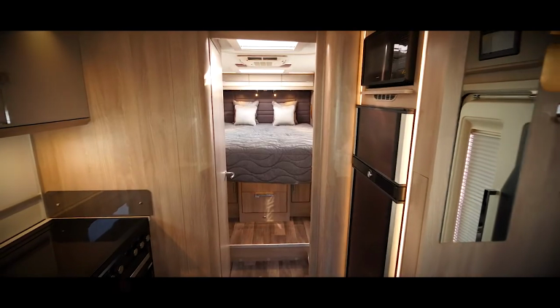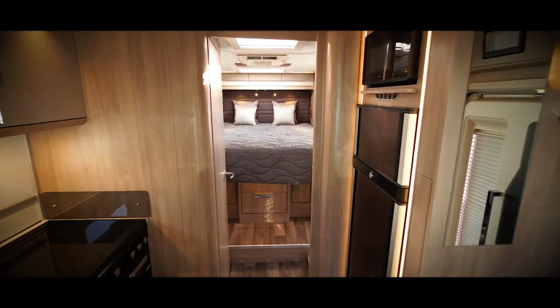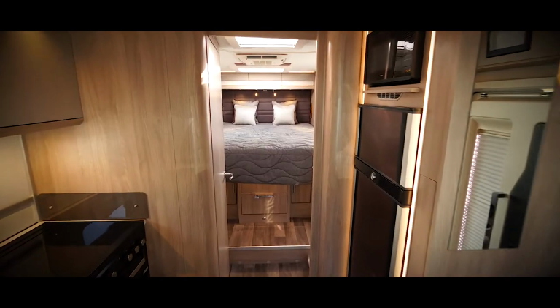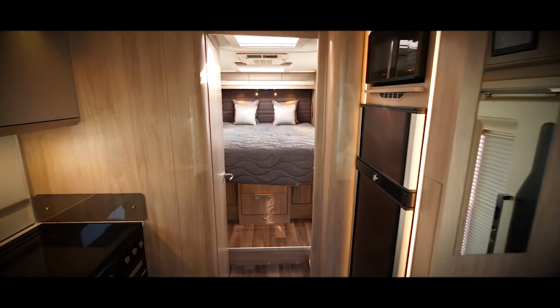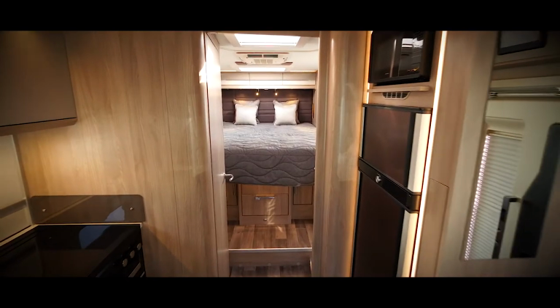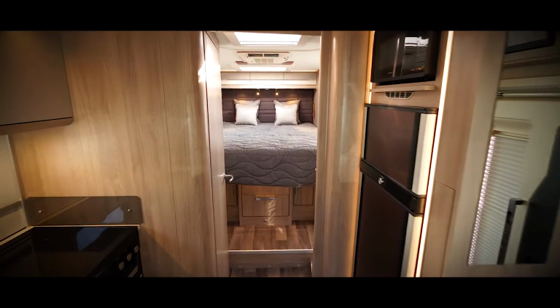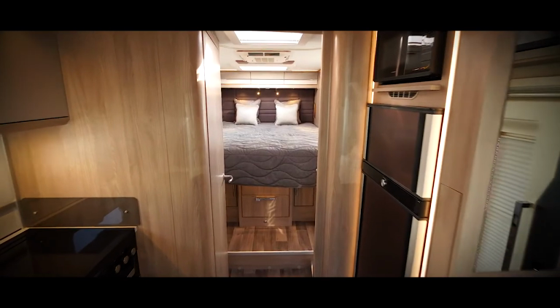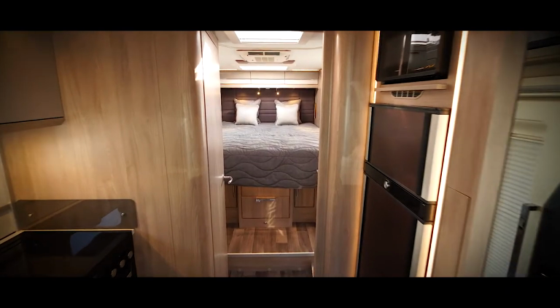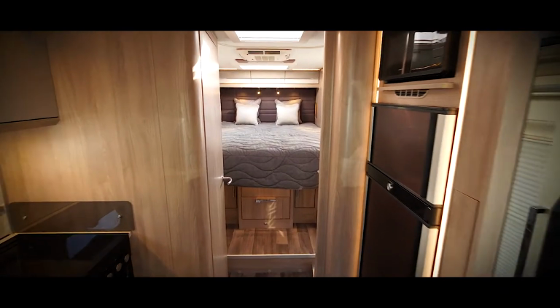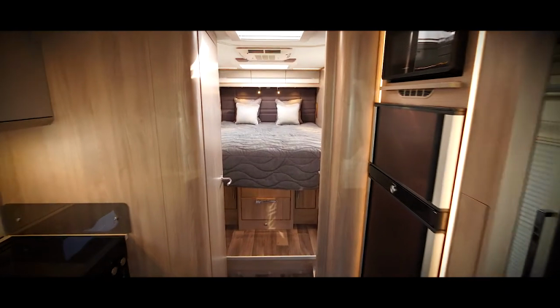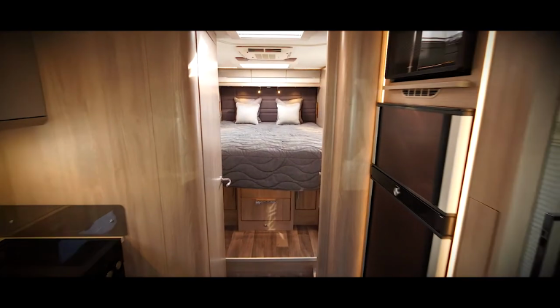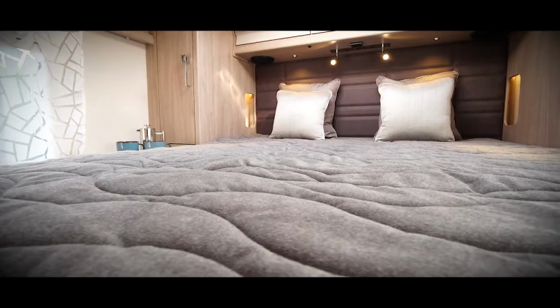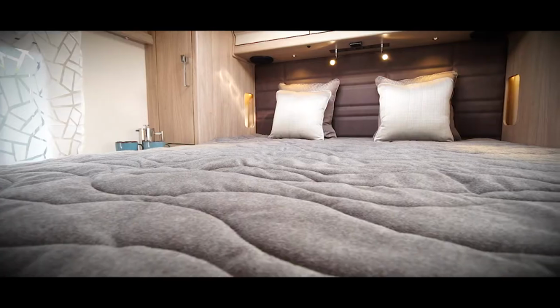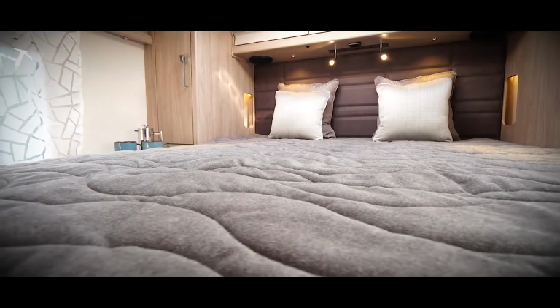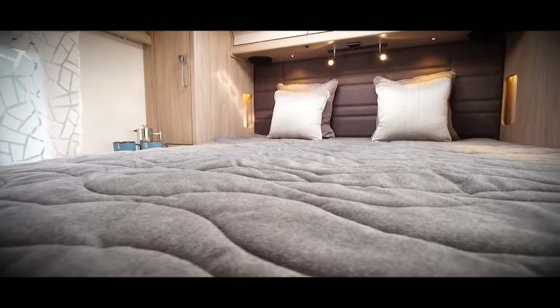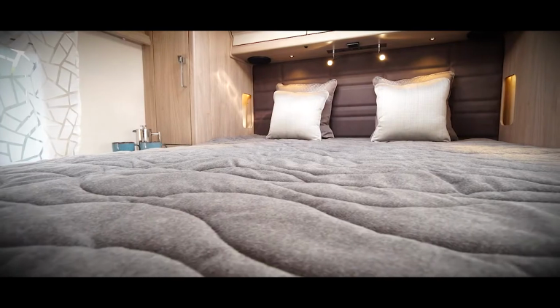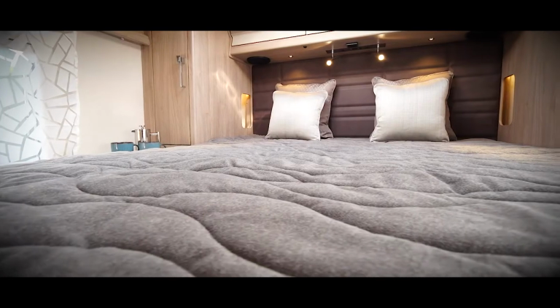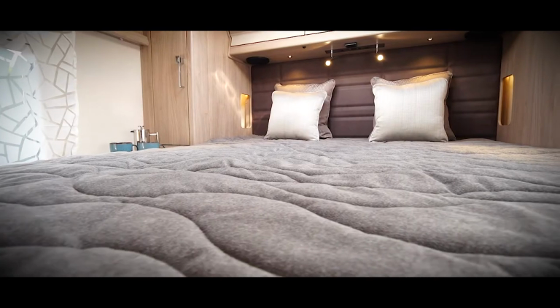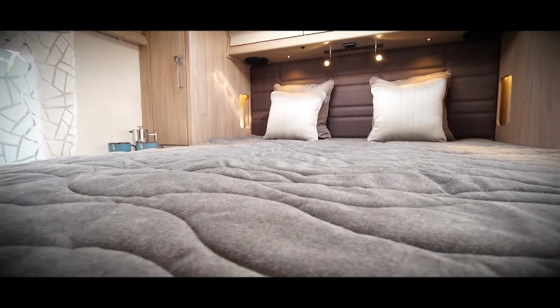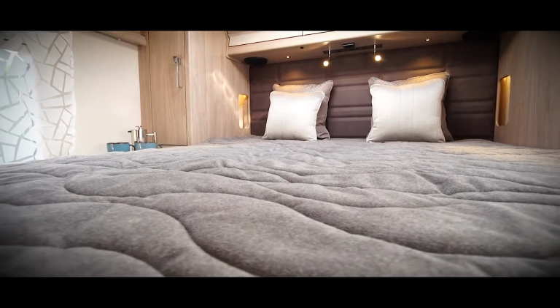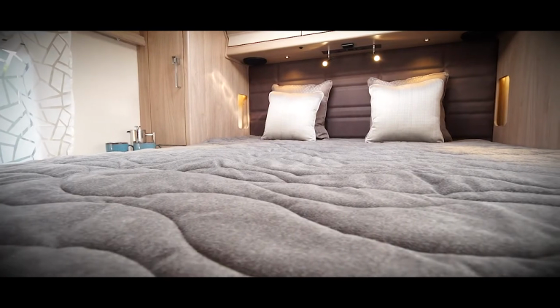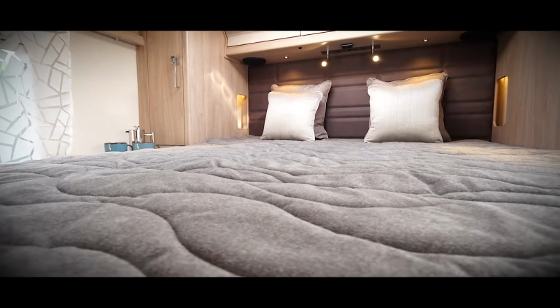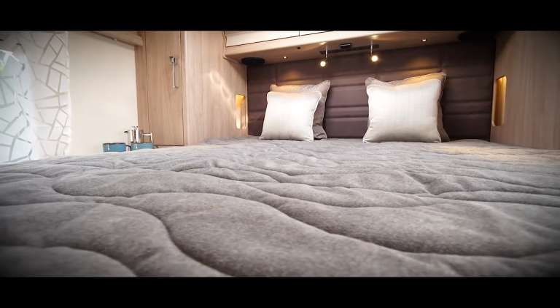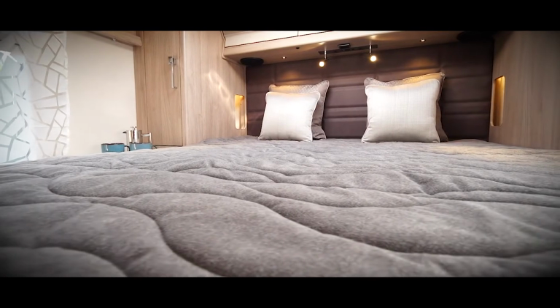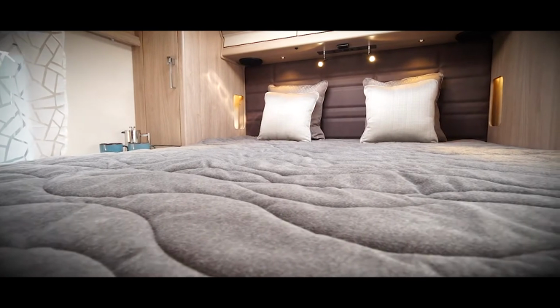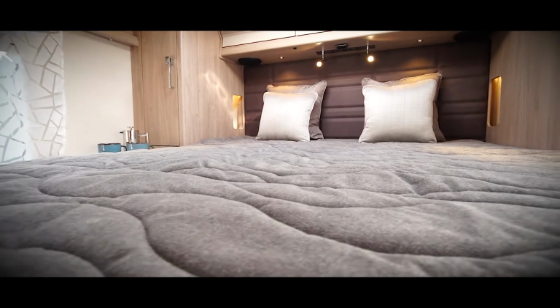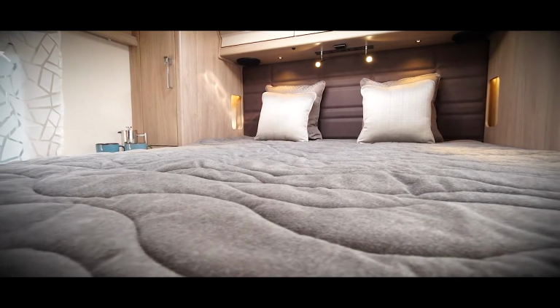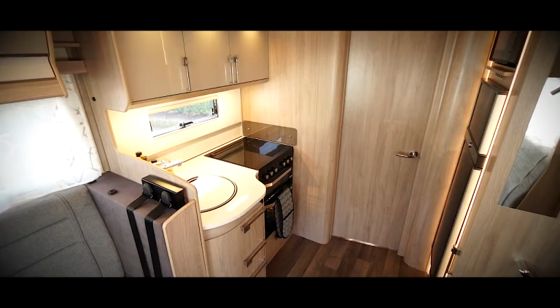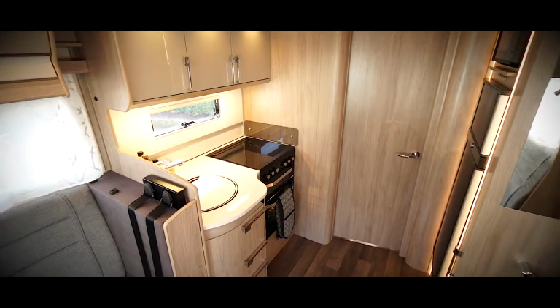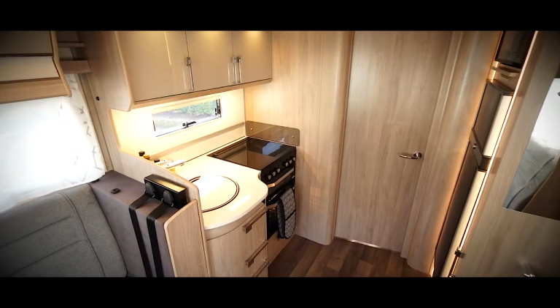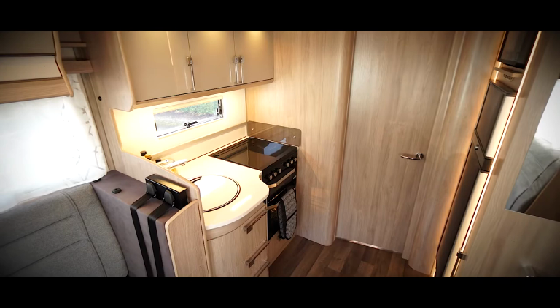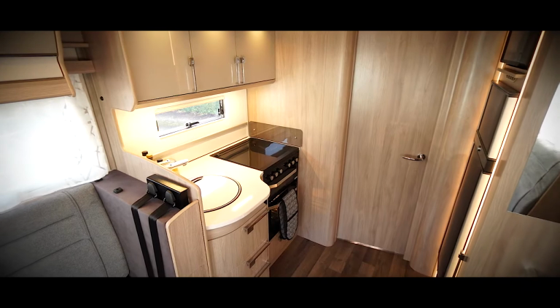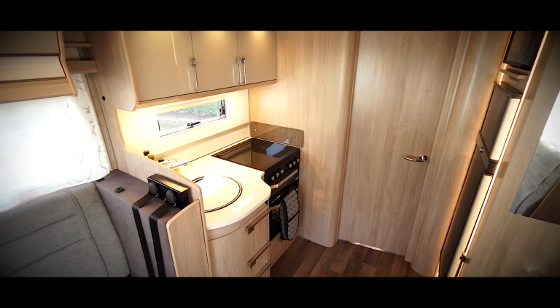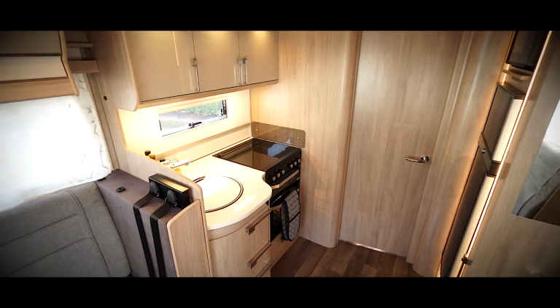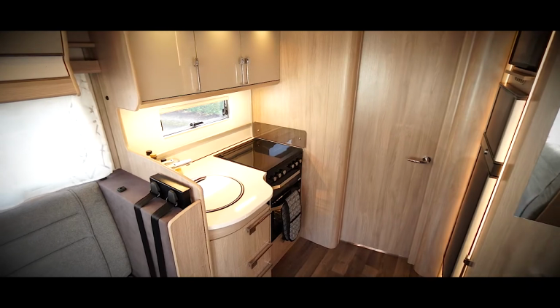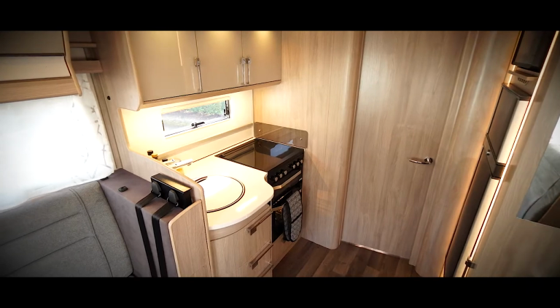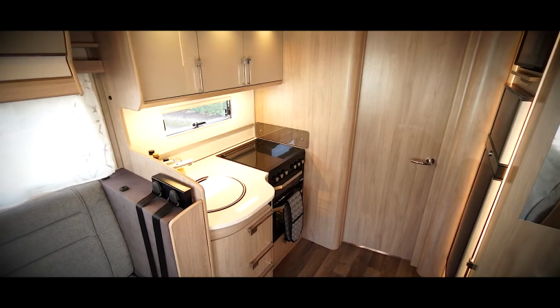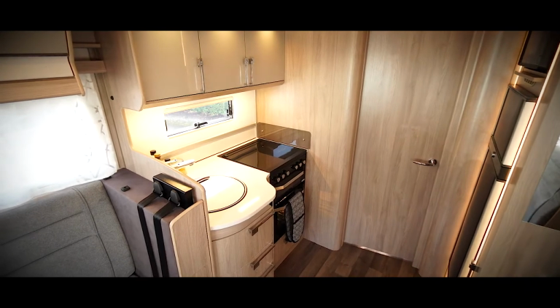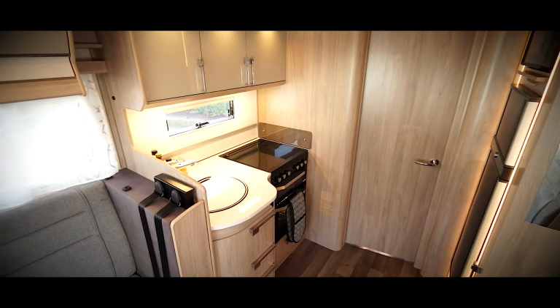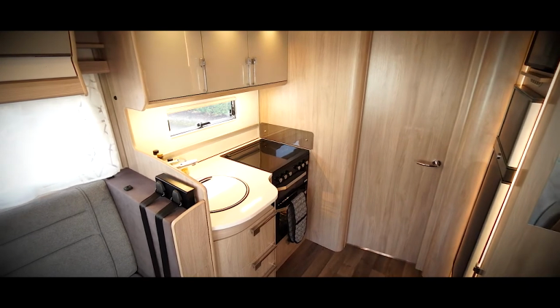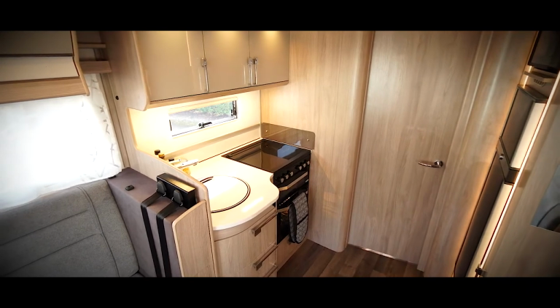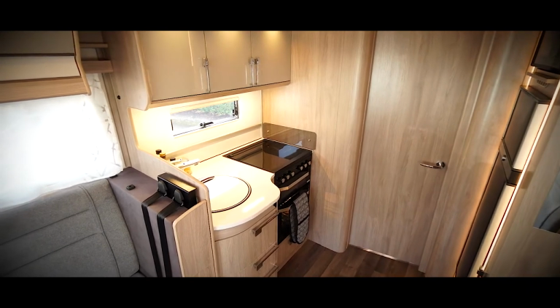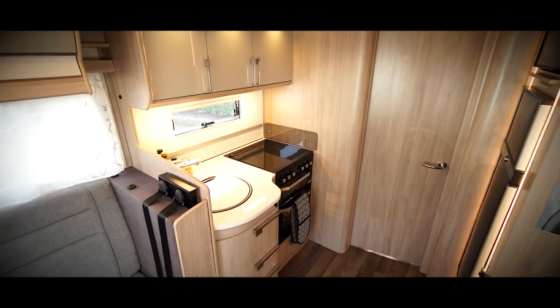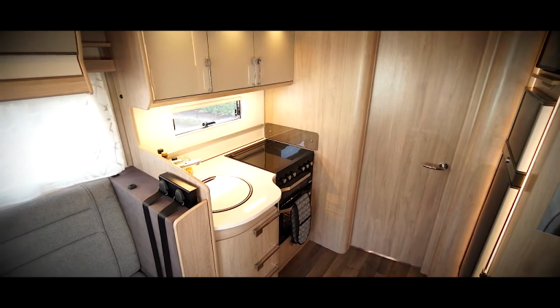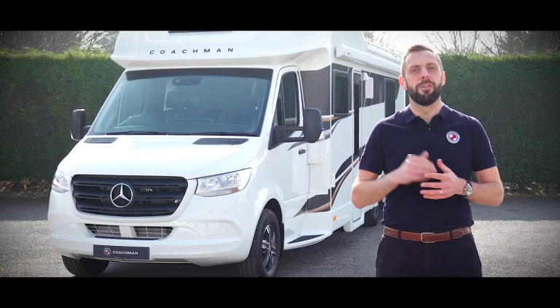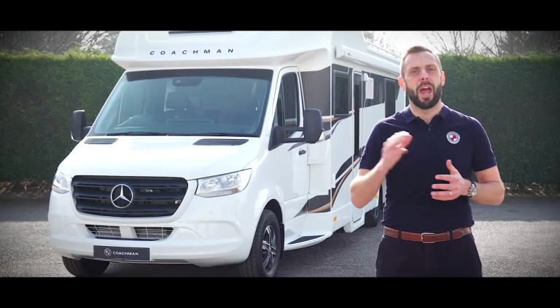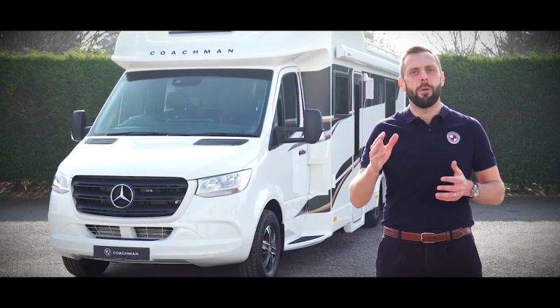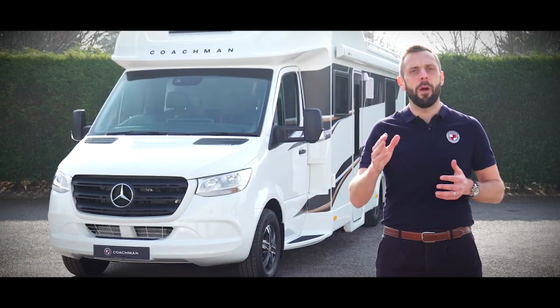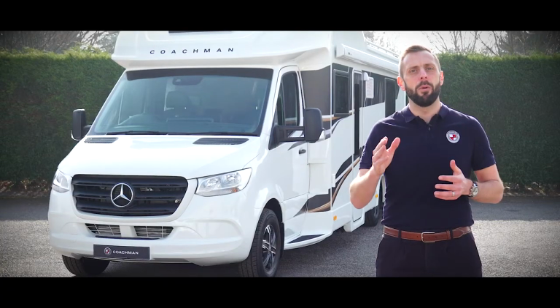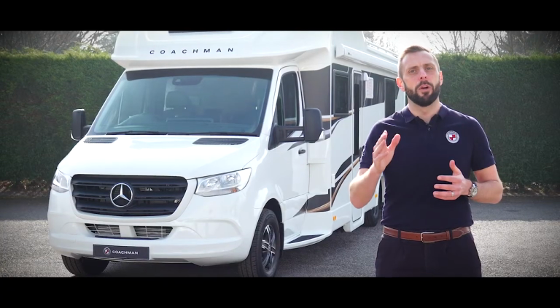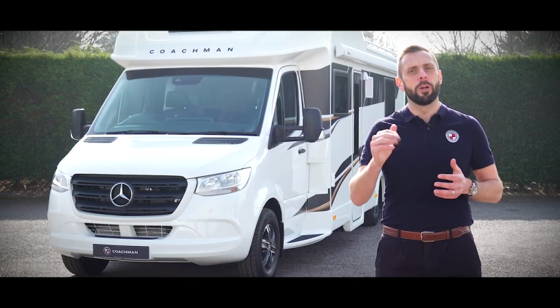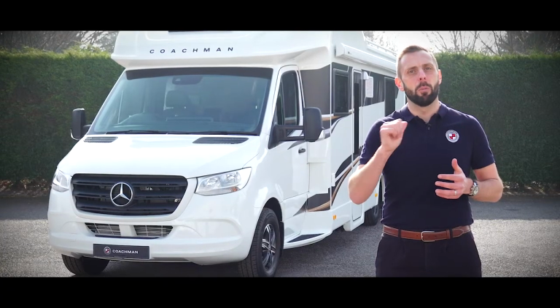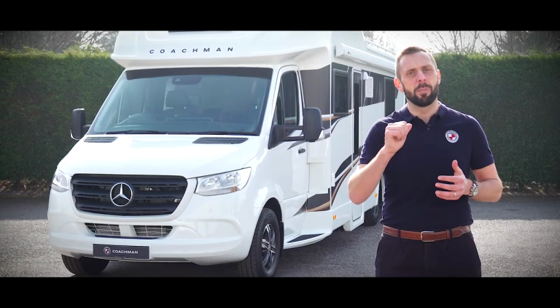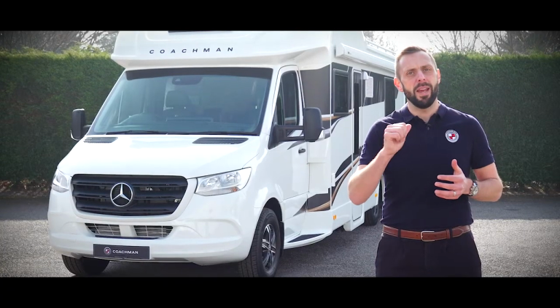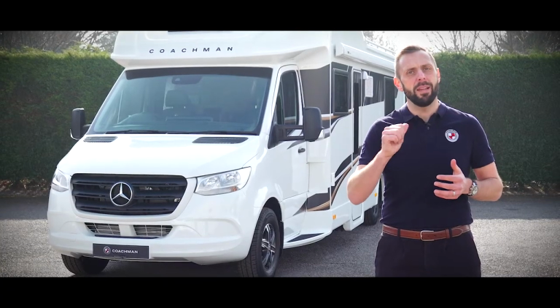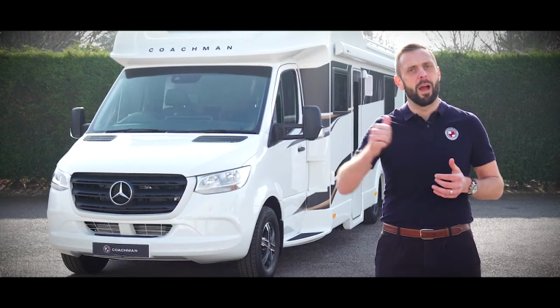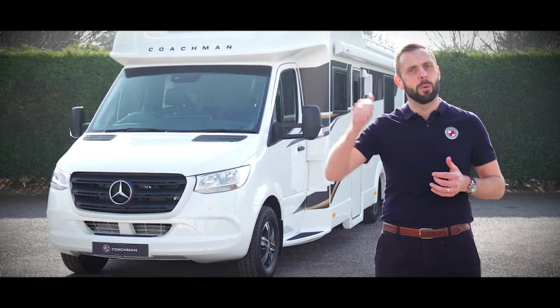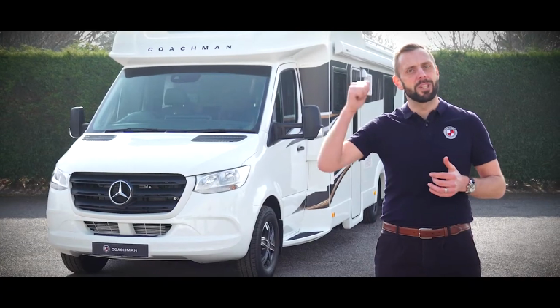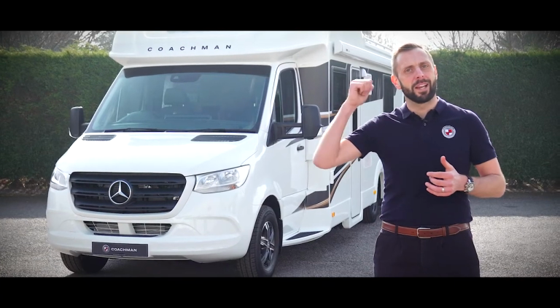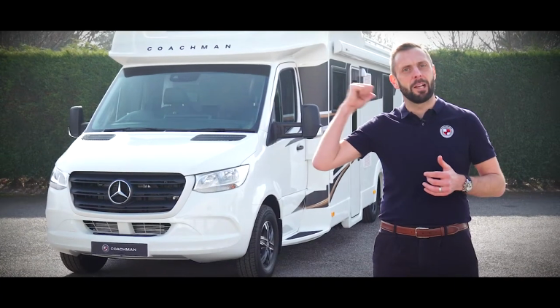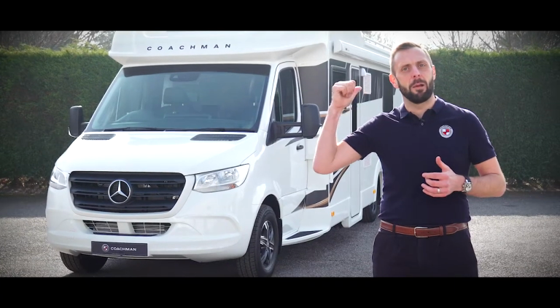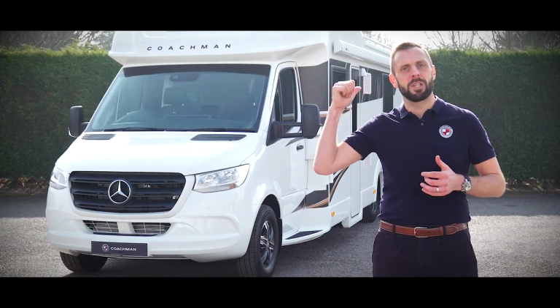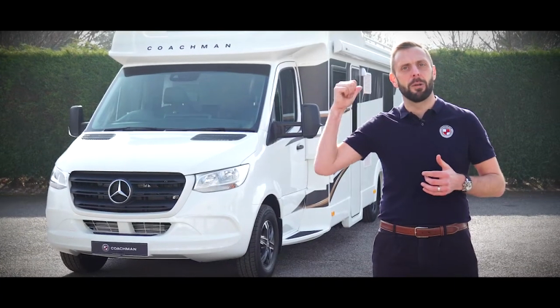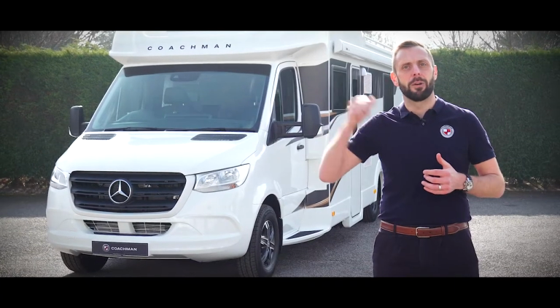The full specification of the Travelmaster can be found at coachman.co.uk. For now though, come with me and we'll take a closer look.